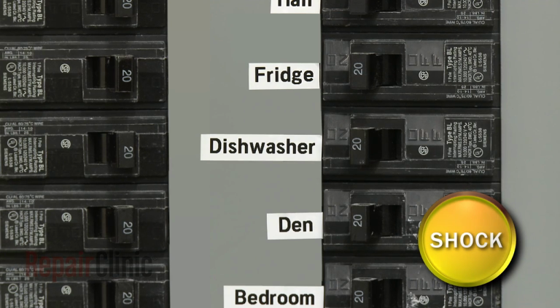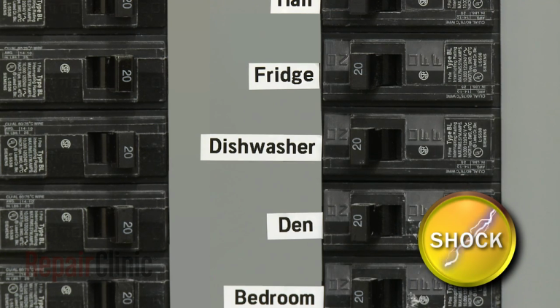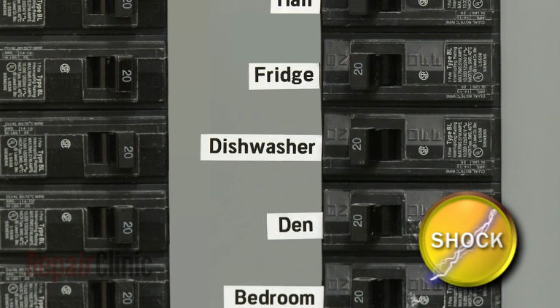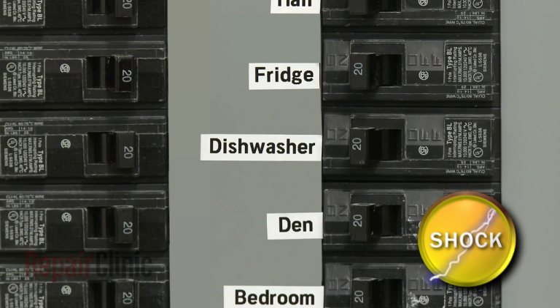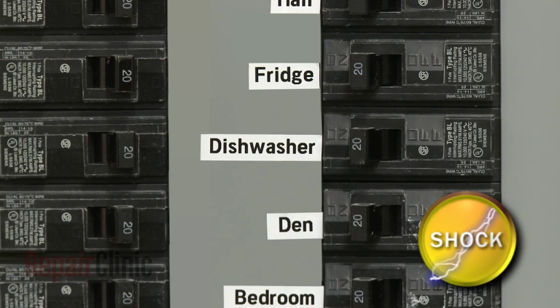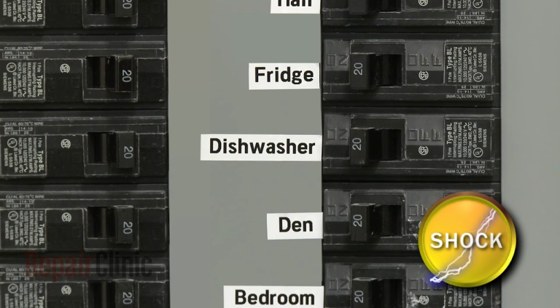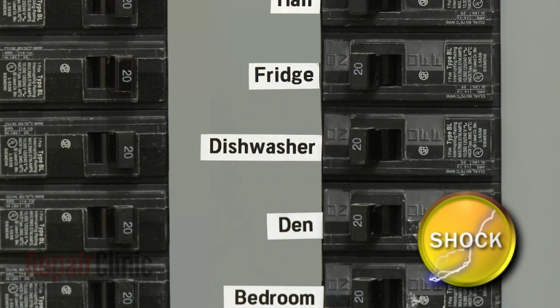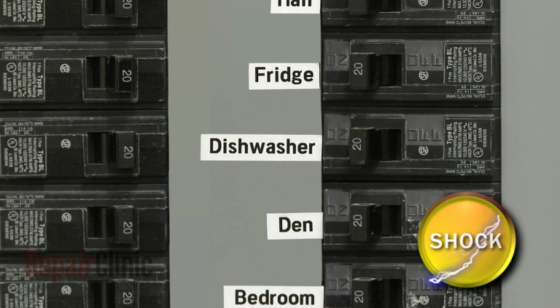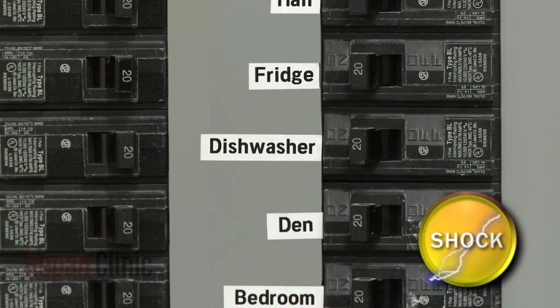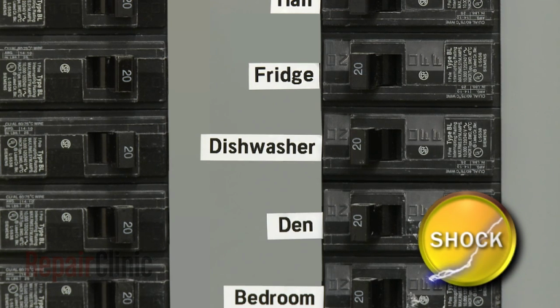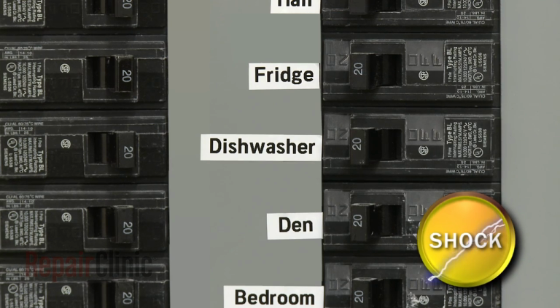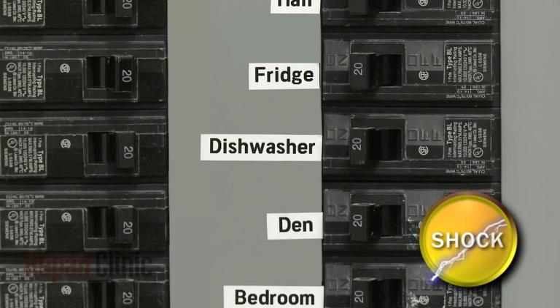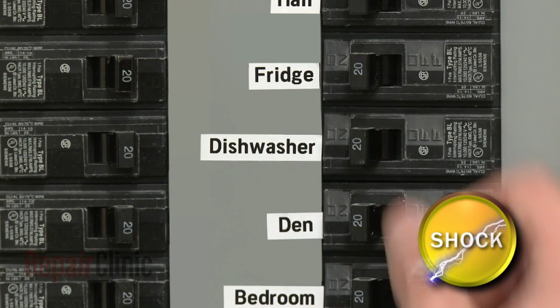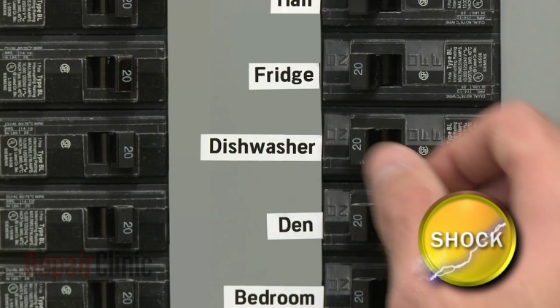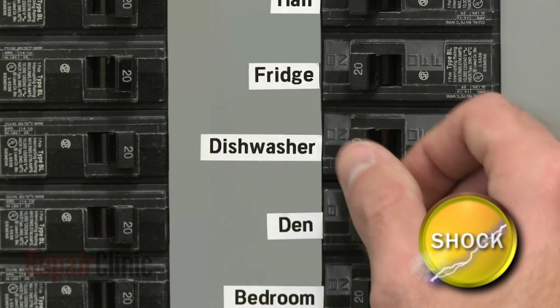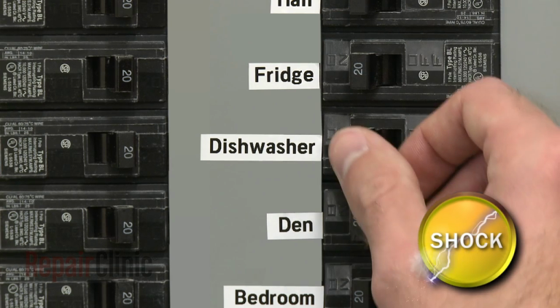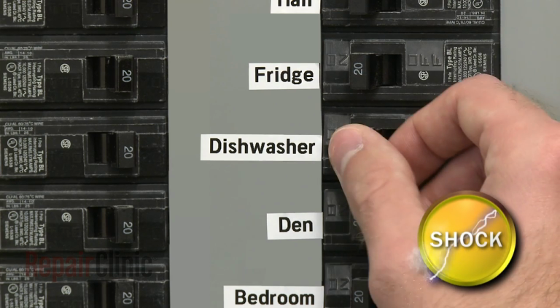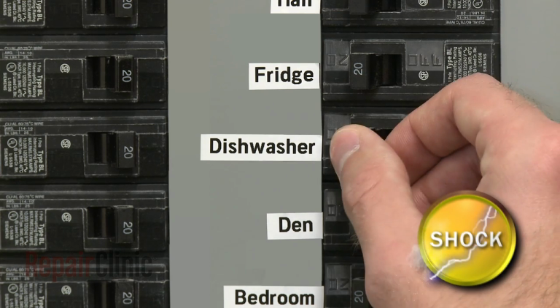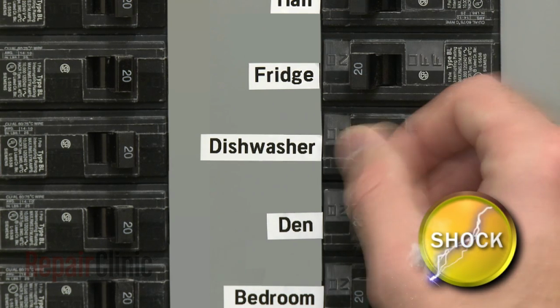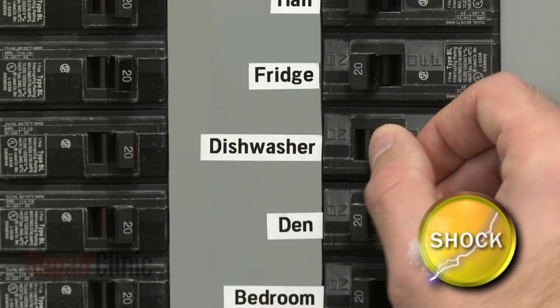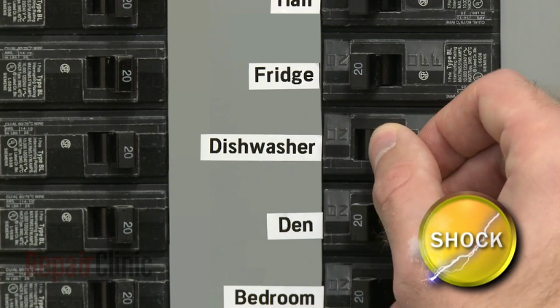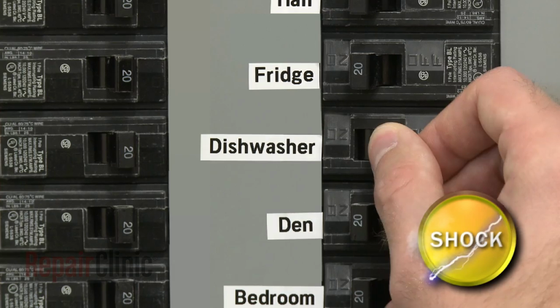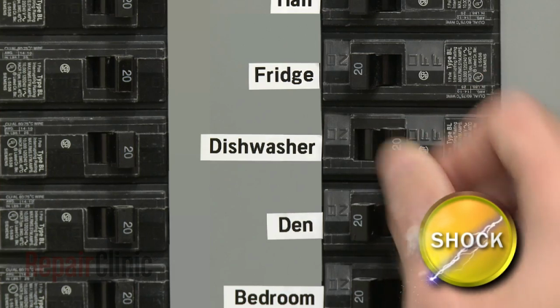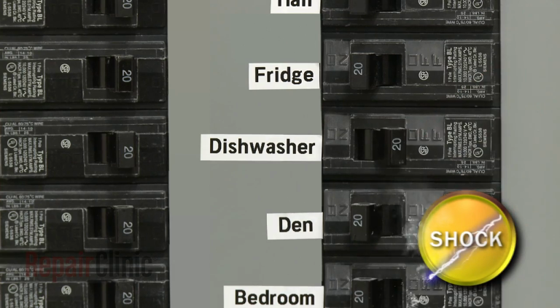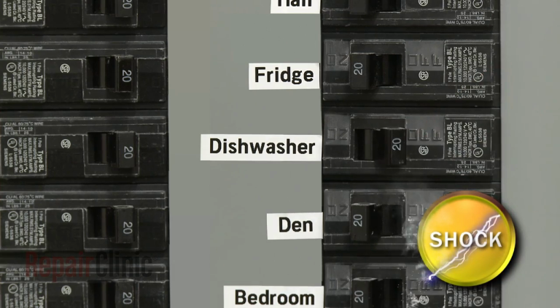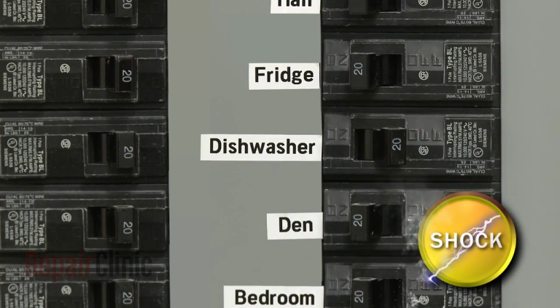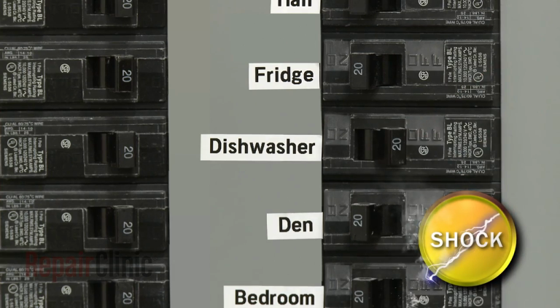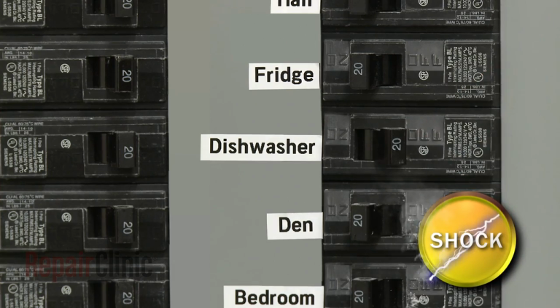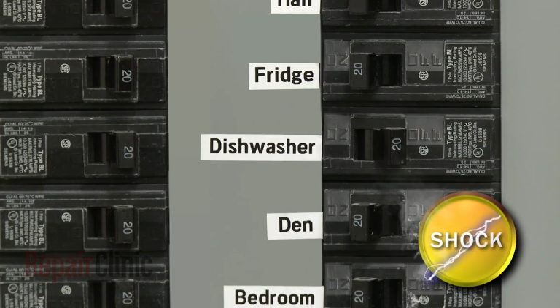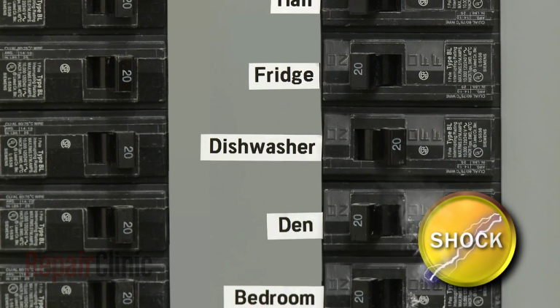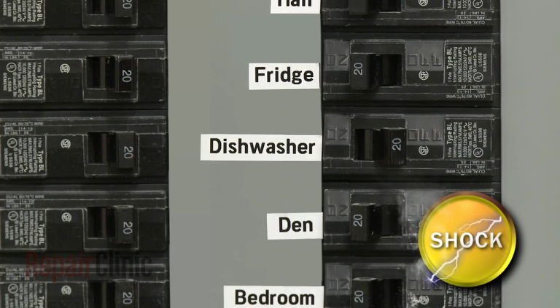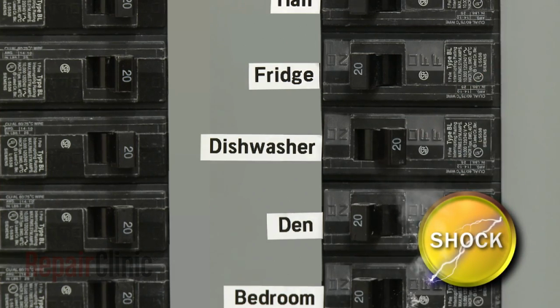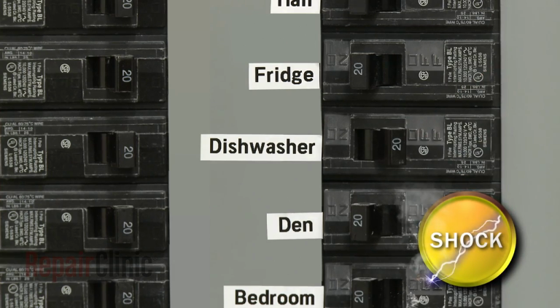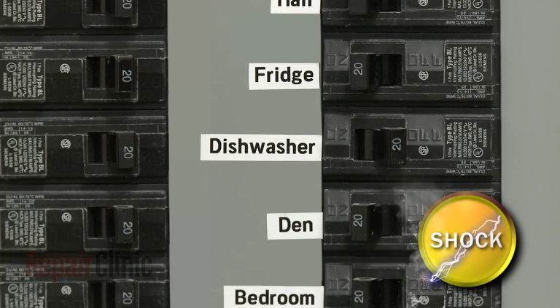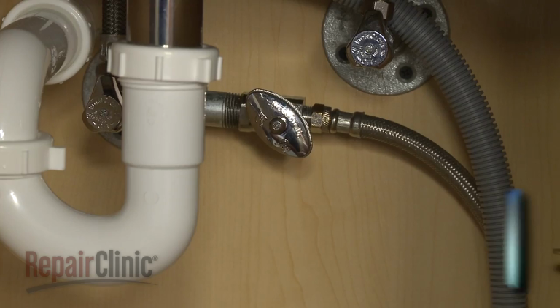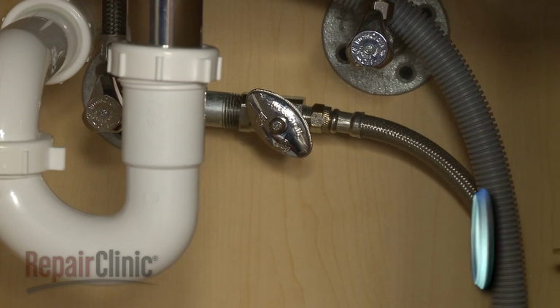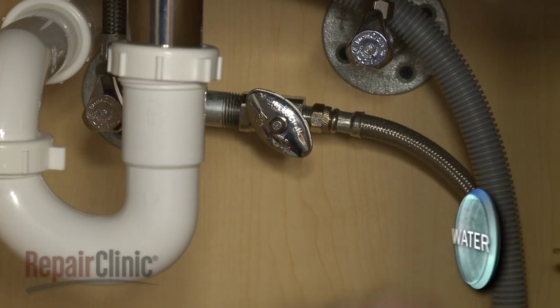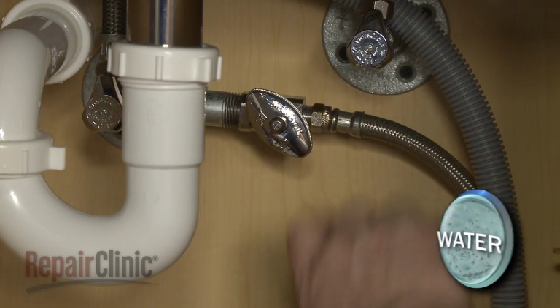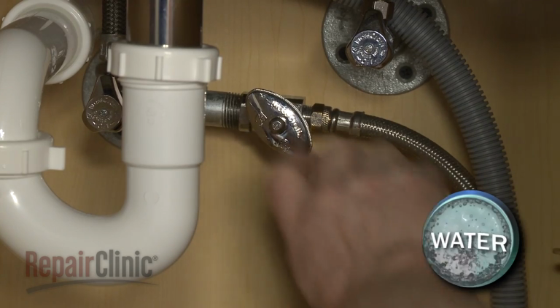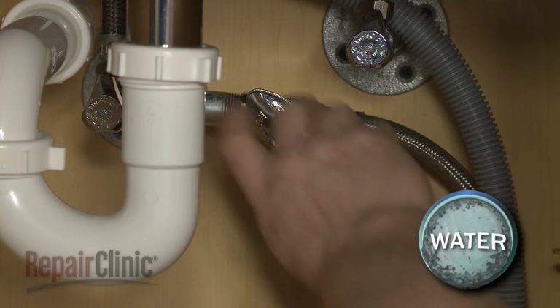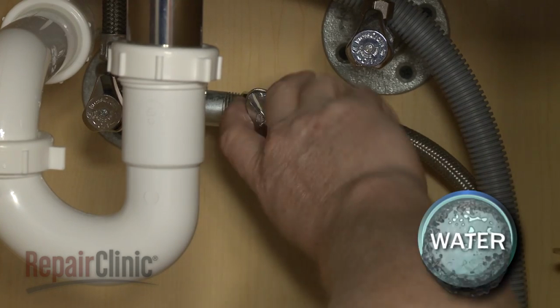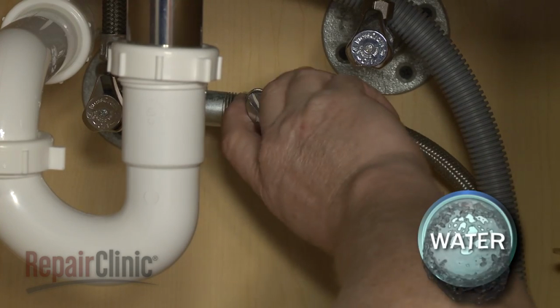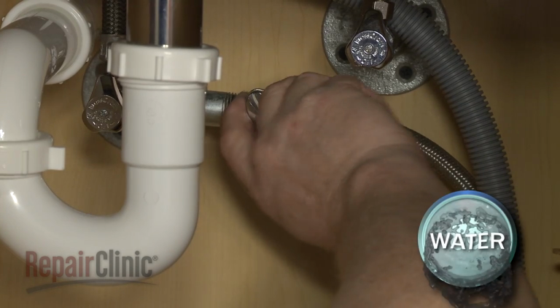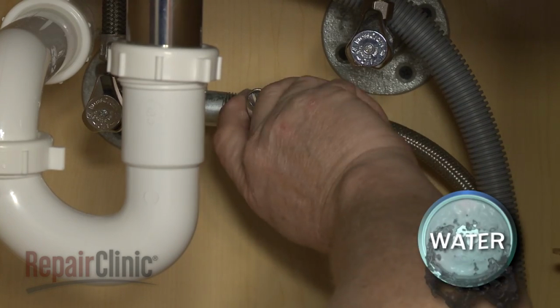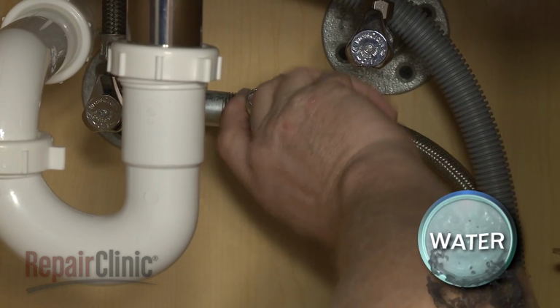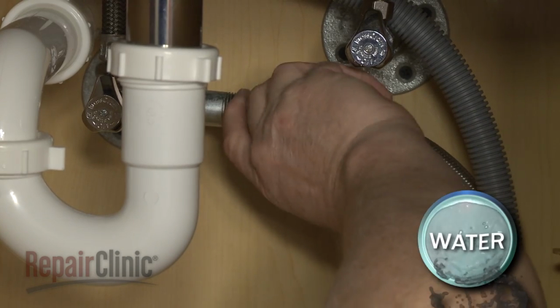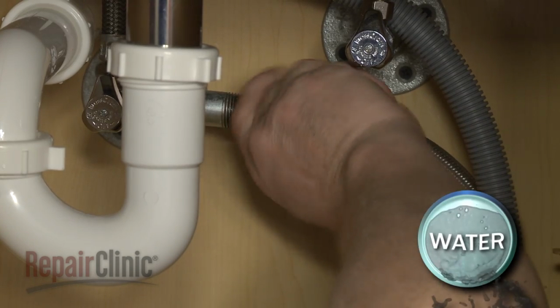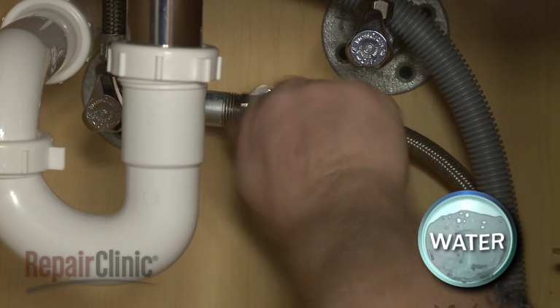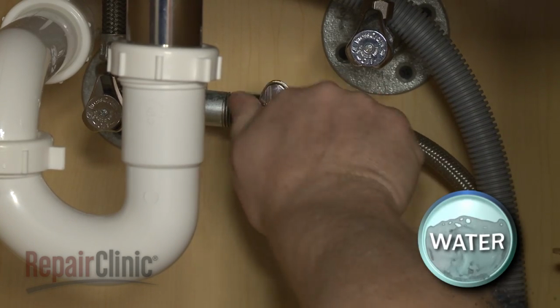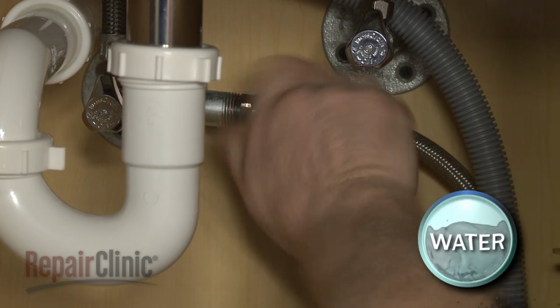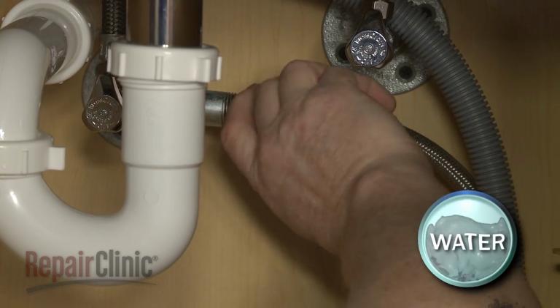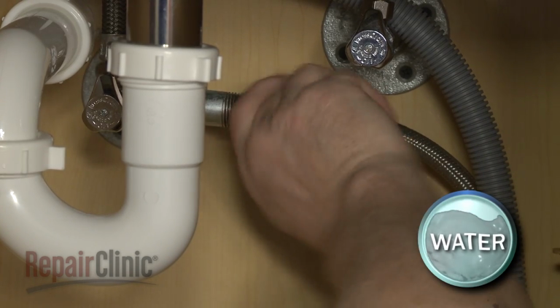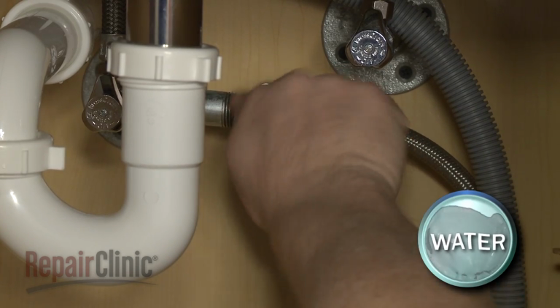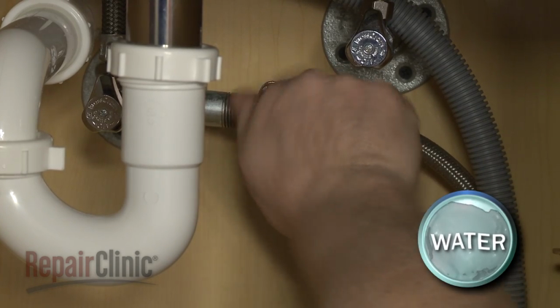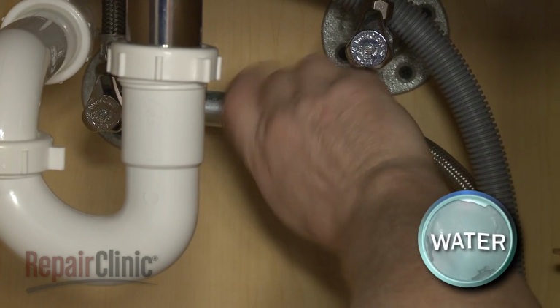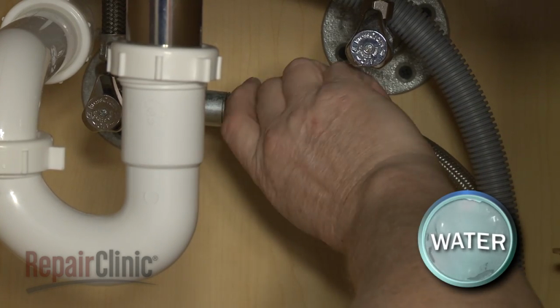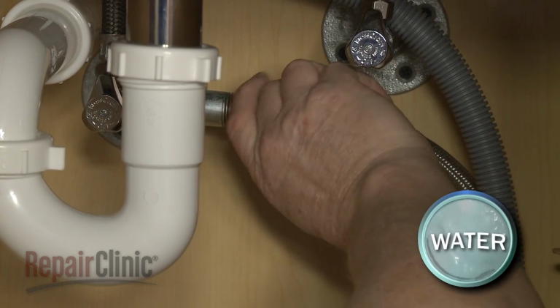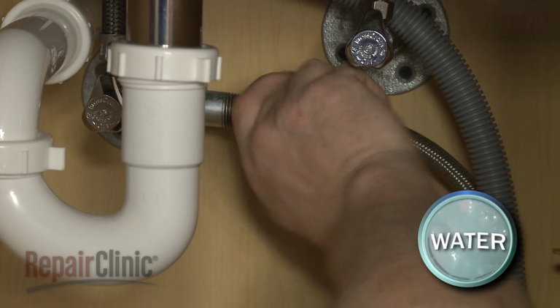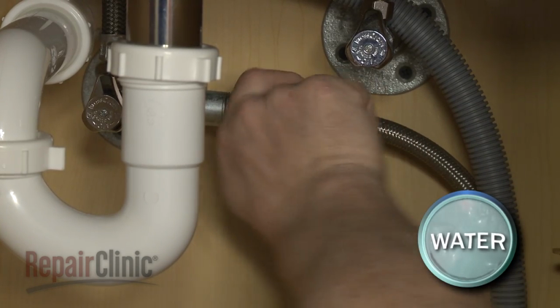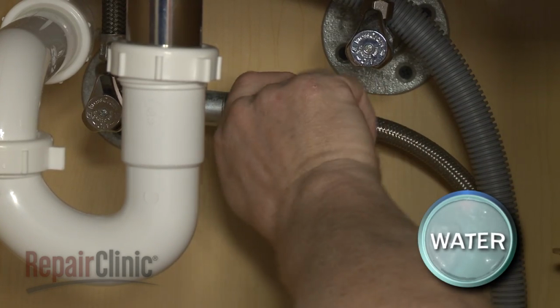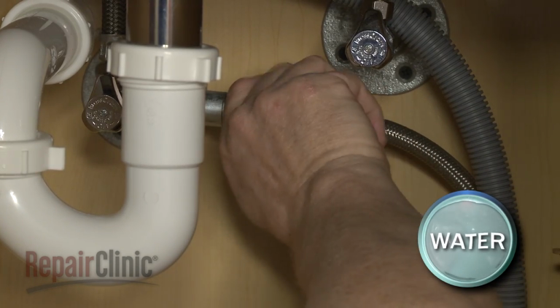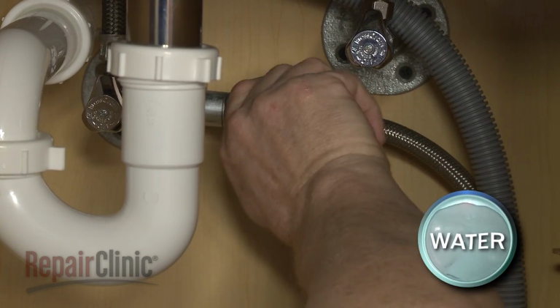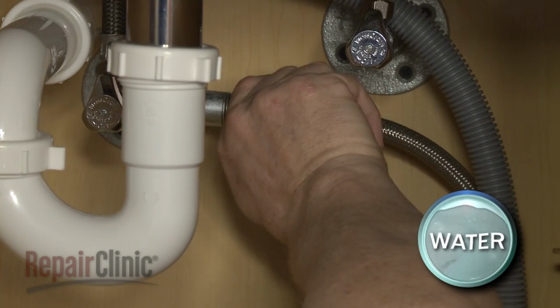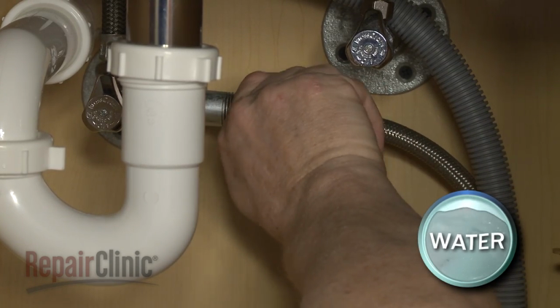First, turn off the power to your dishwasher and shut off the water supply valve.